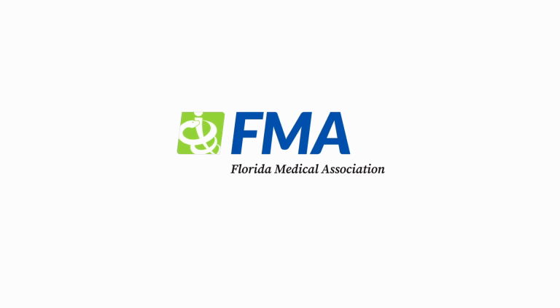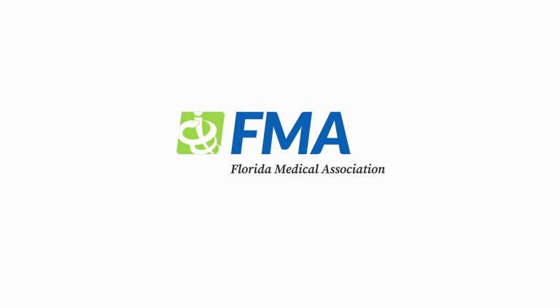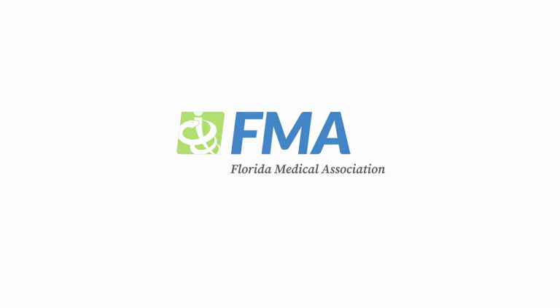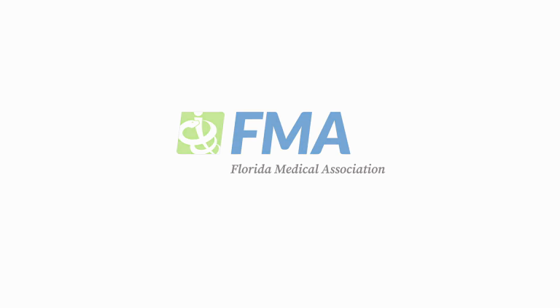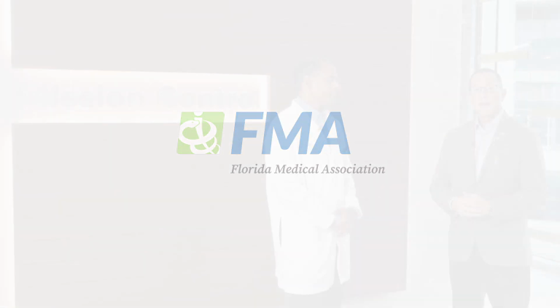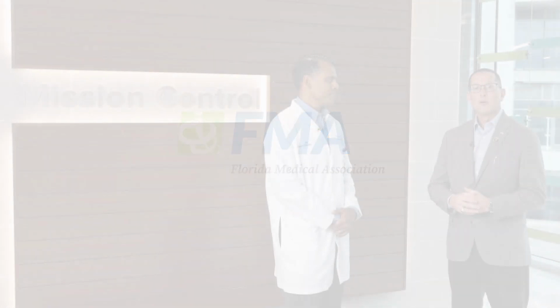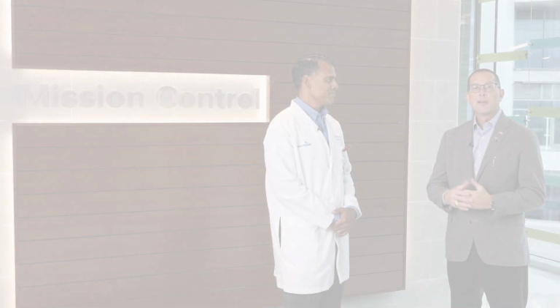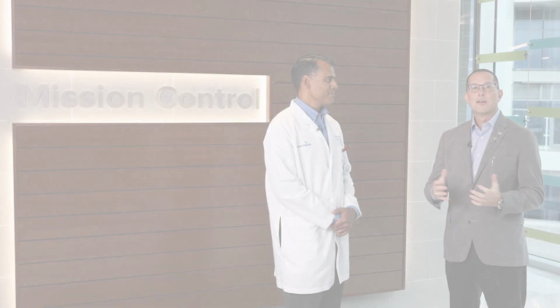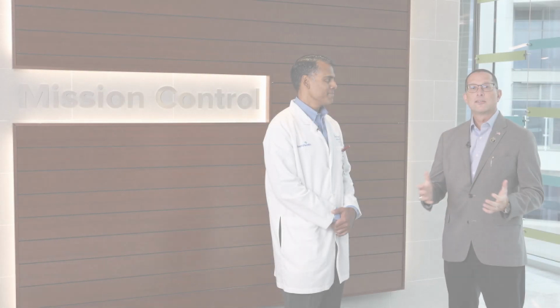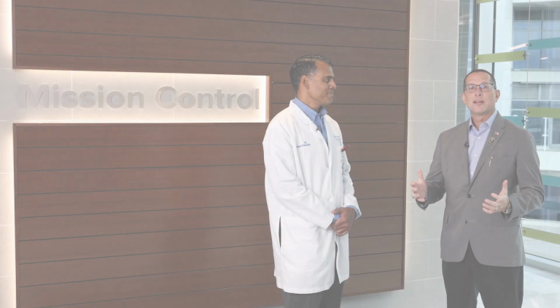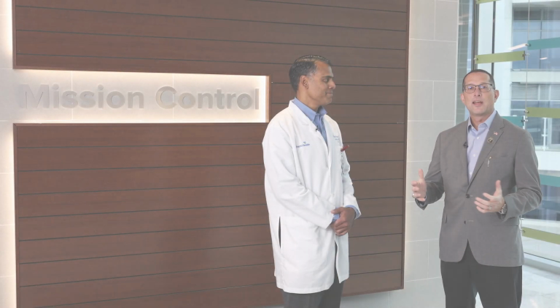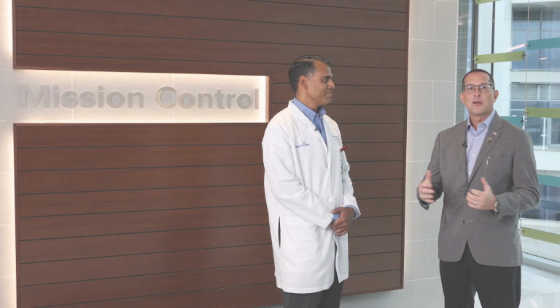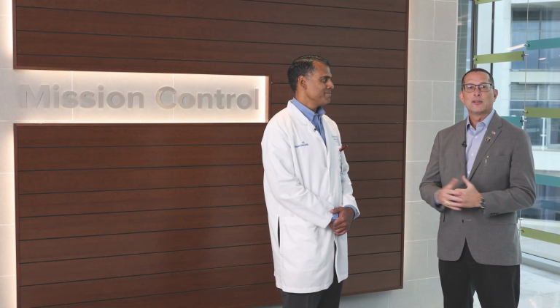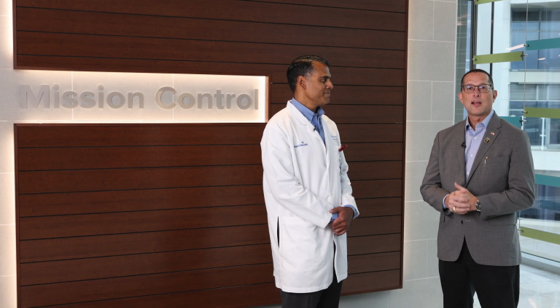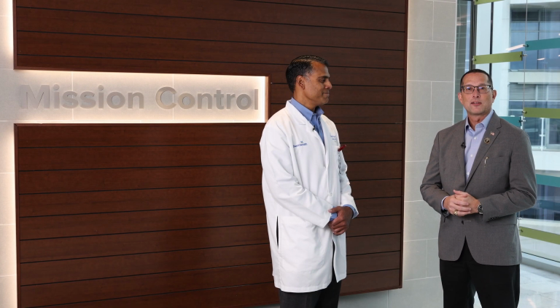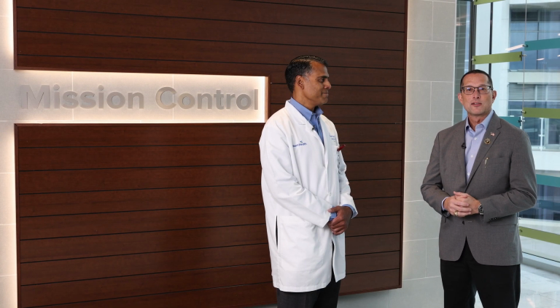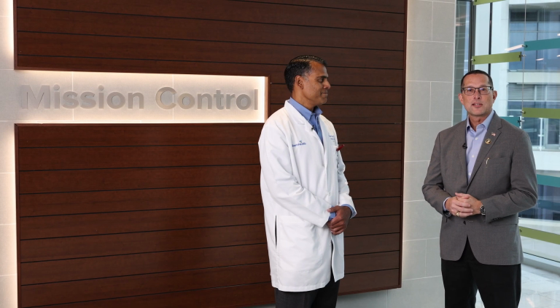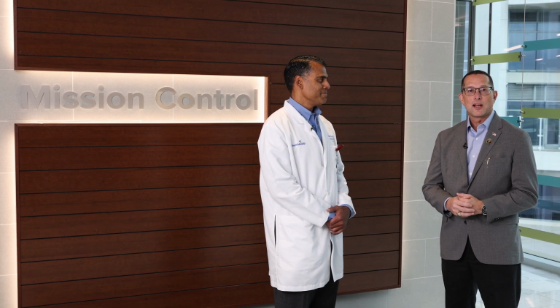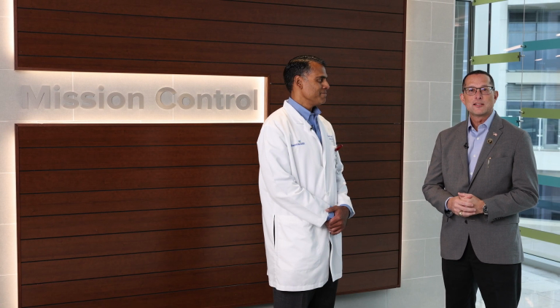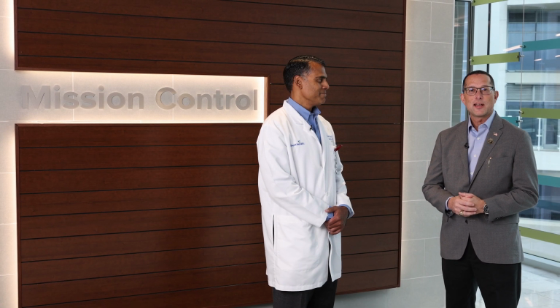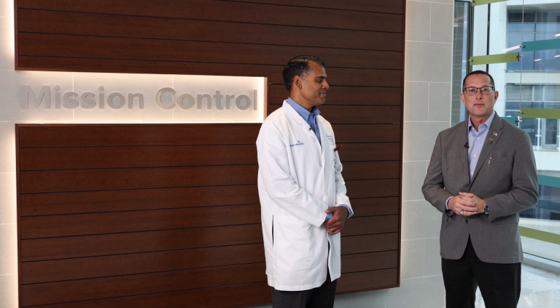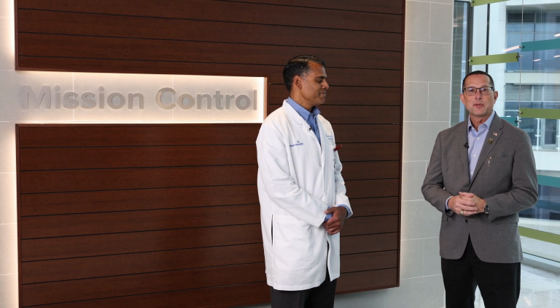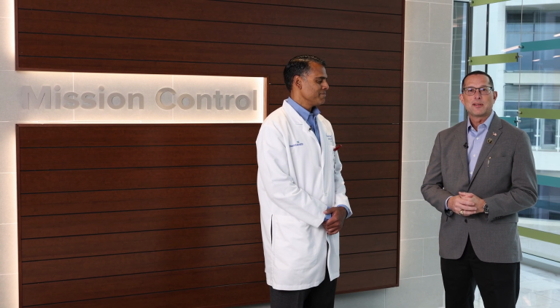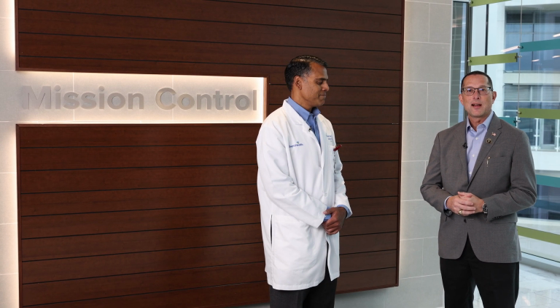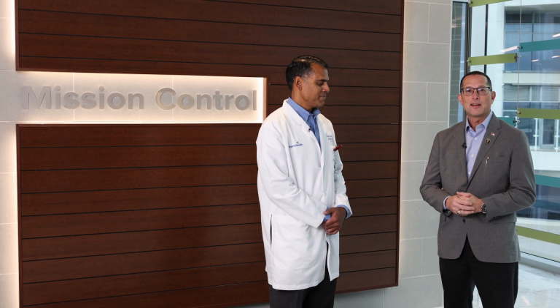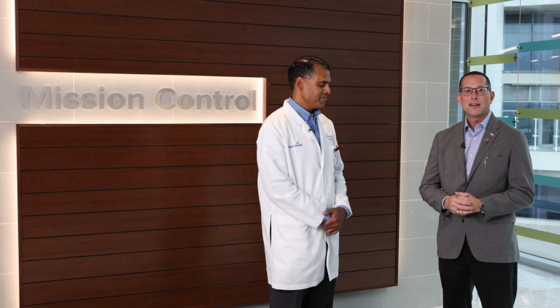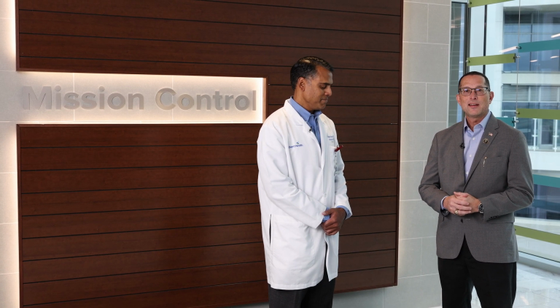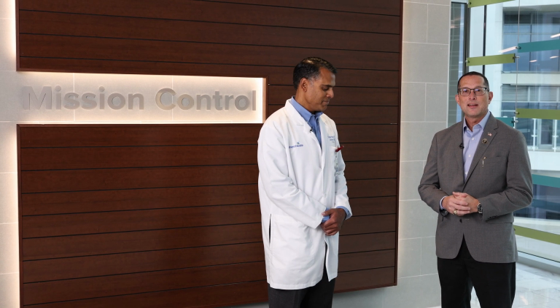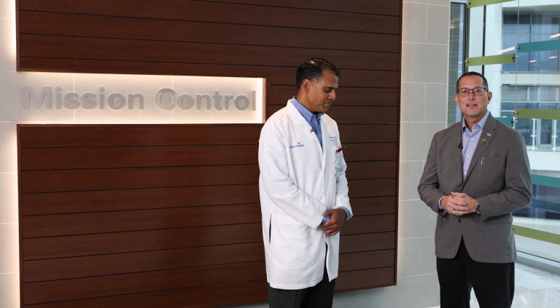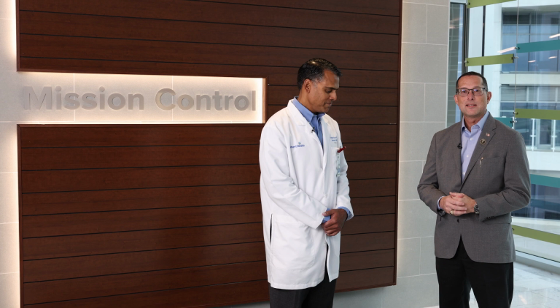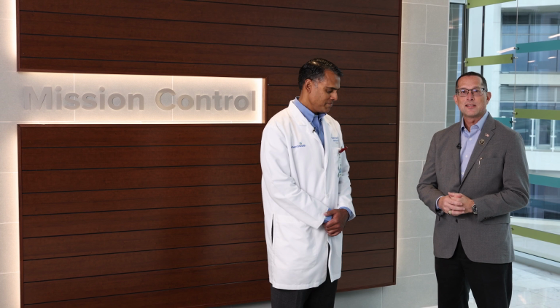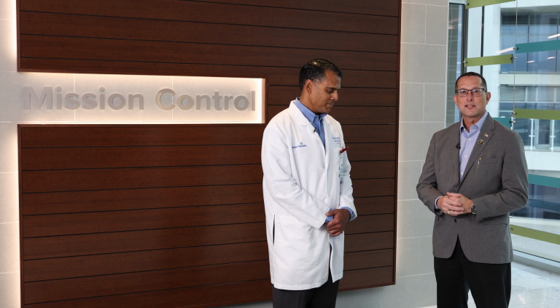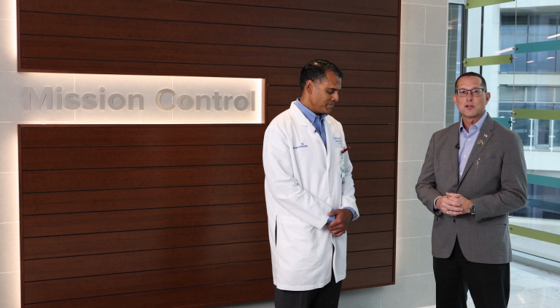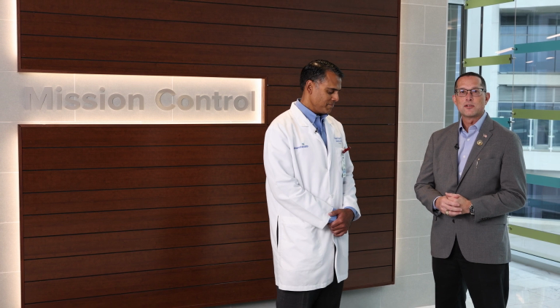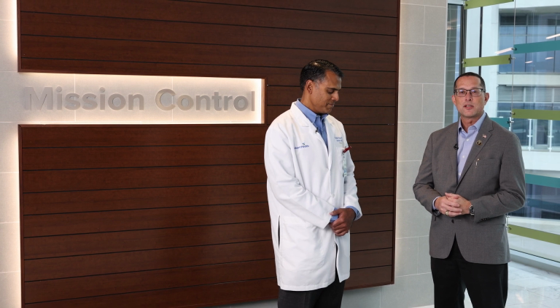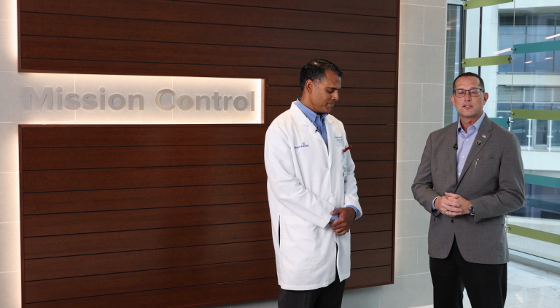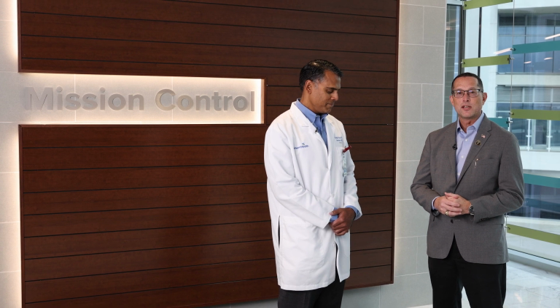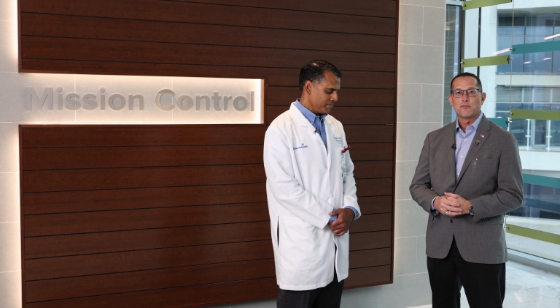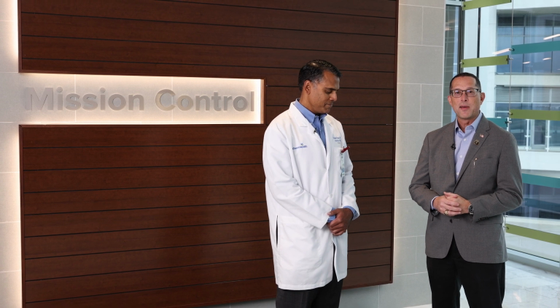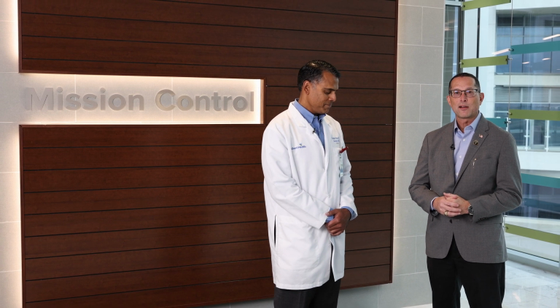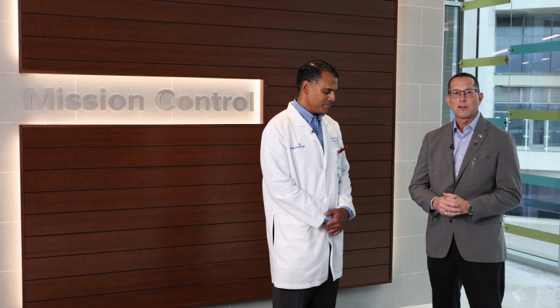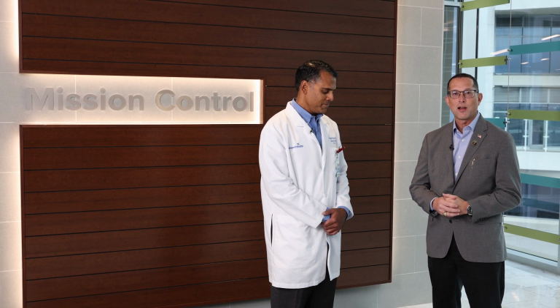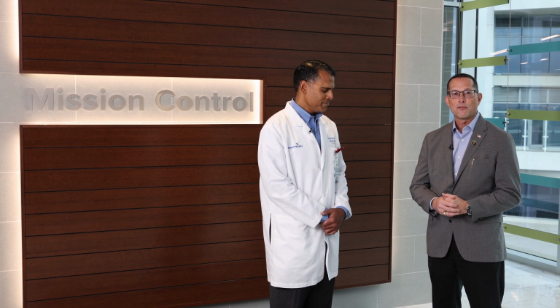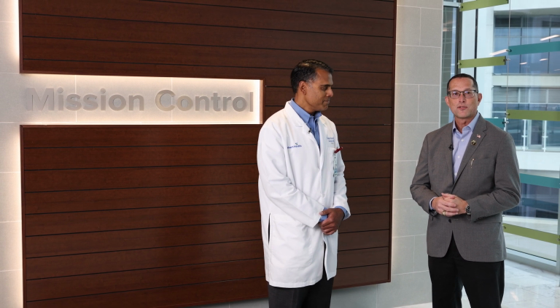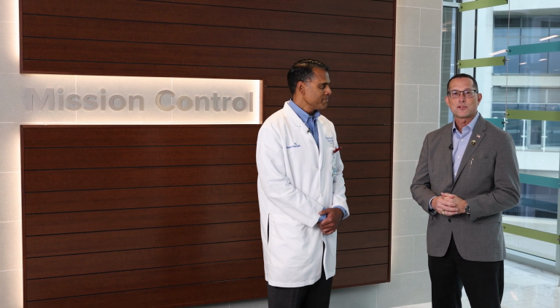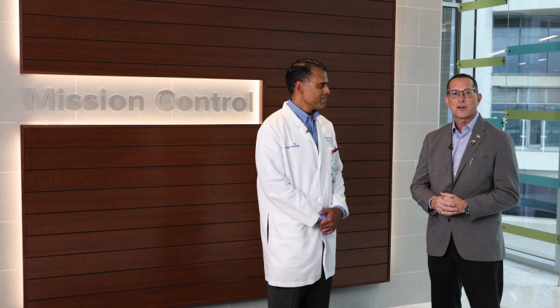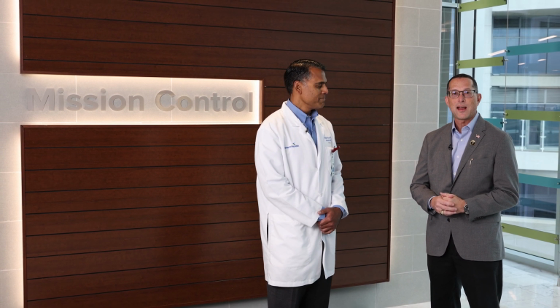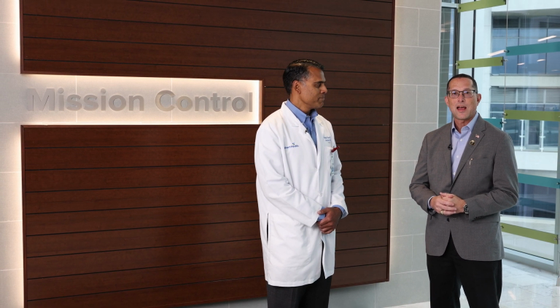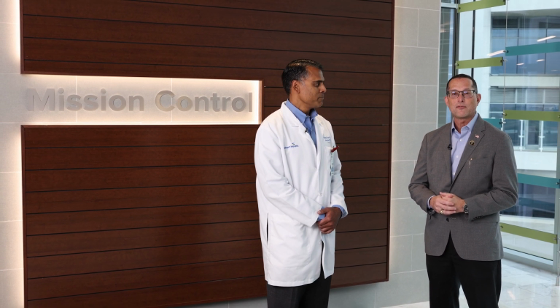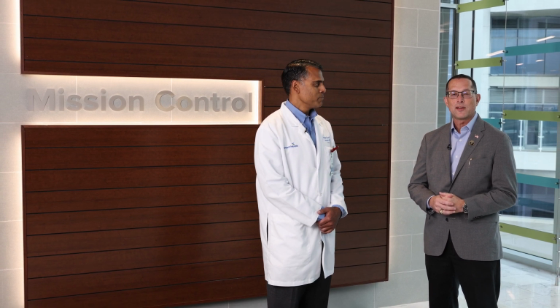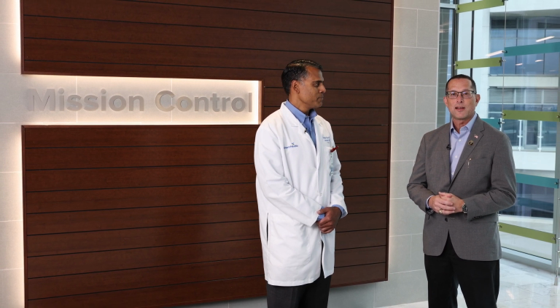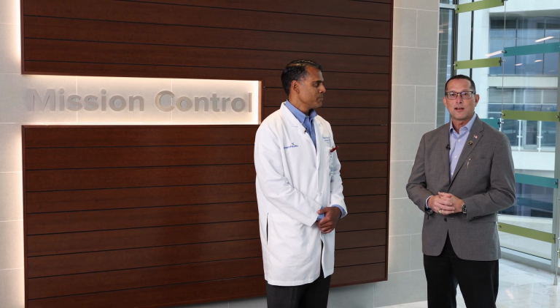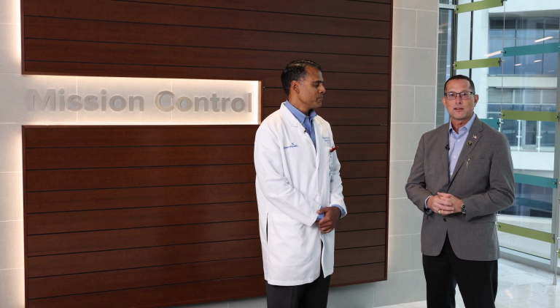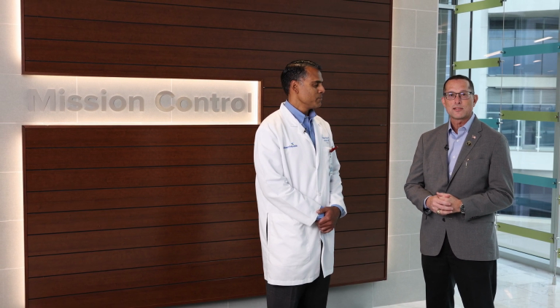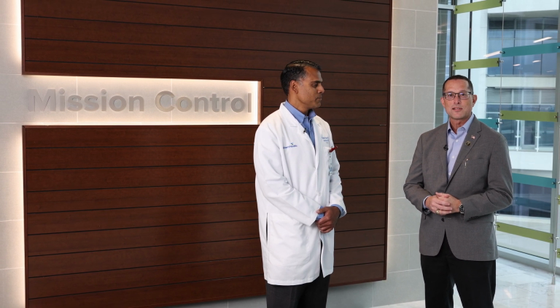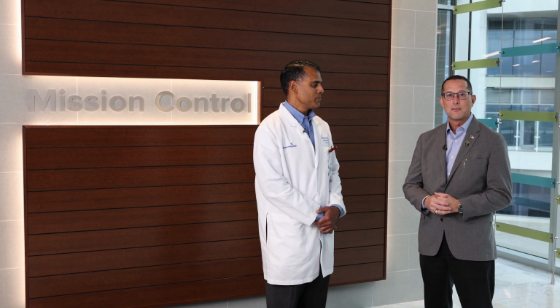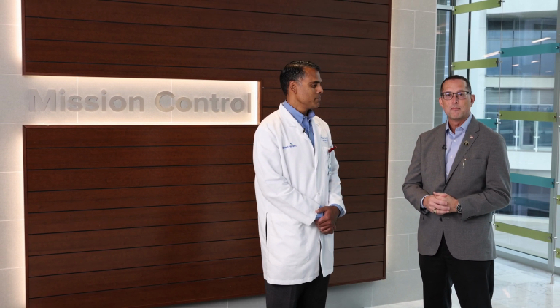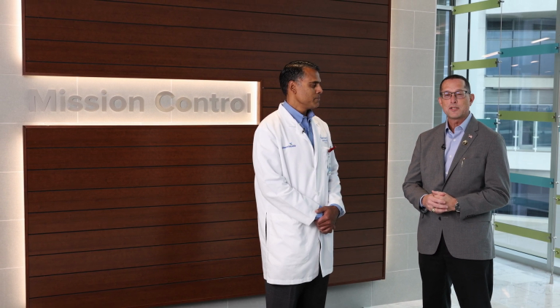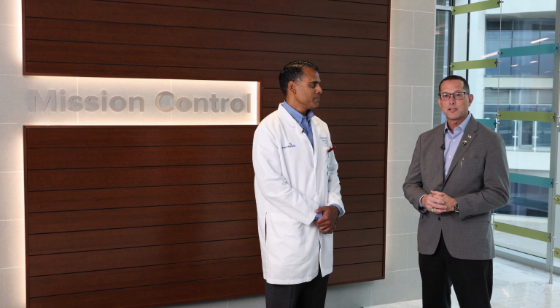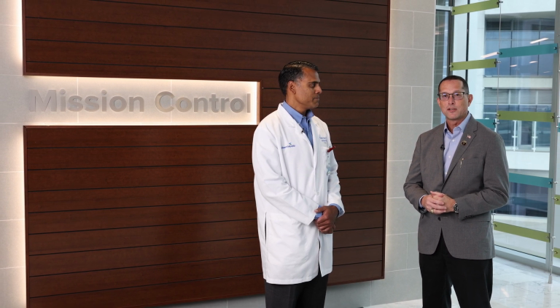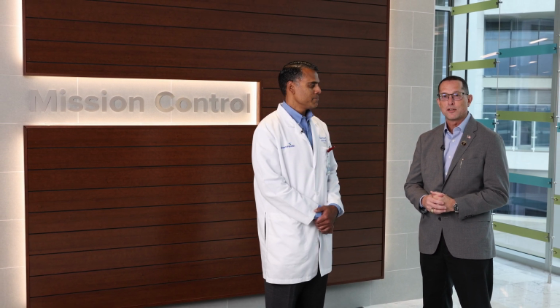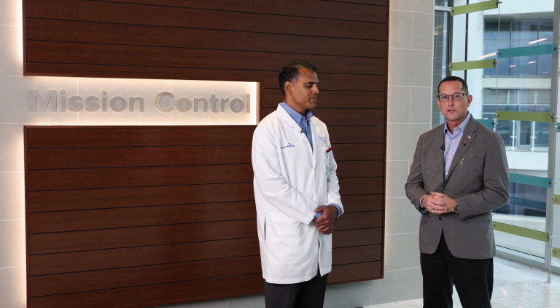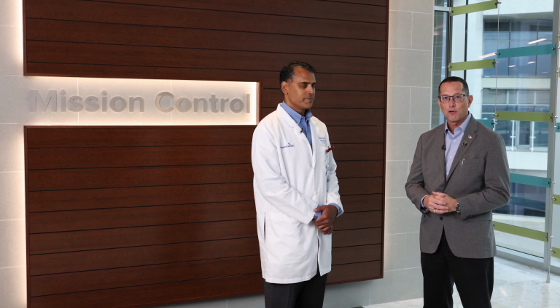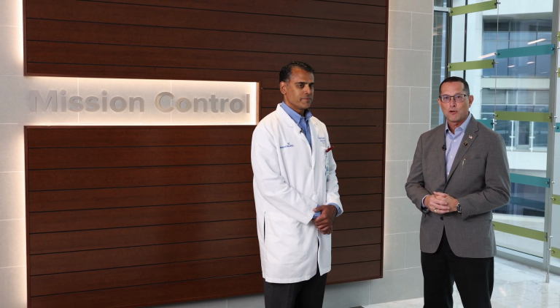Hi, we're here today with Dr. Sanjay Bhattani. He's the Associate Chief Medical Officer at Advent Health's Mission Control.